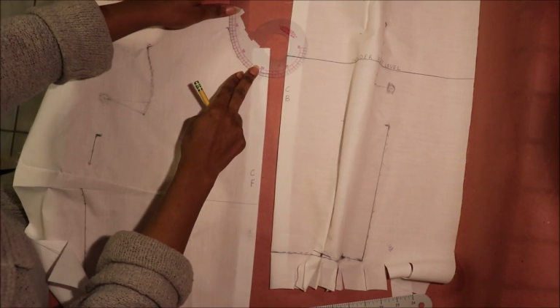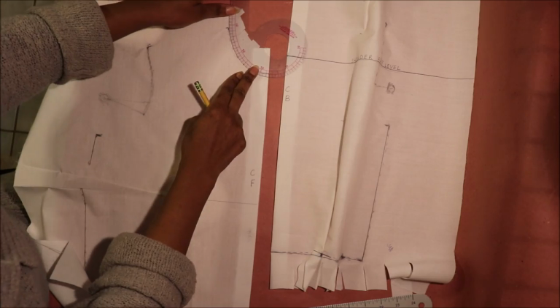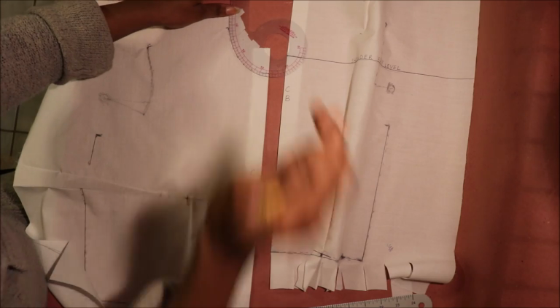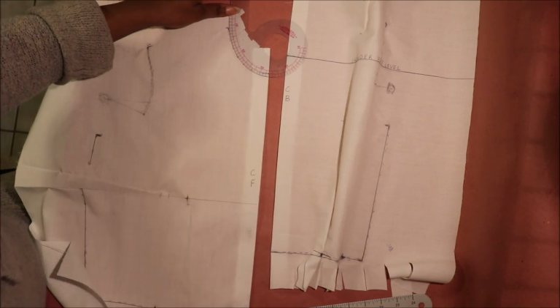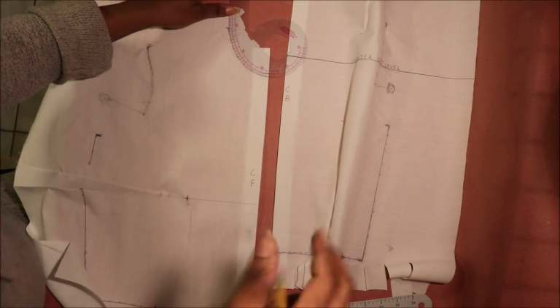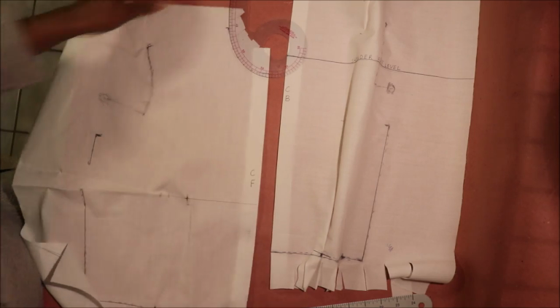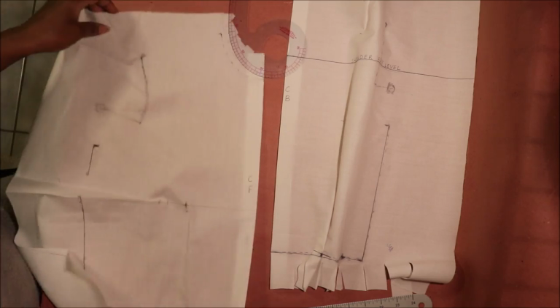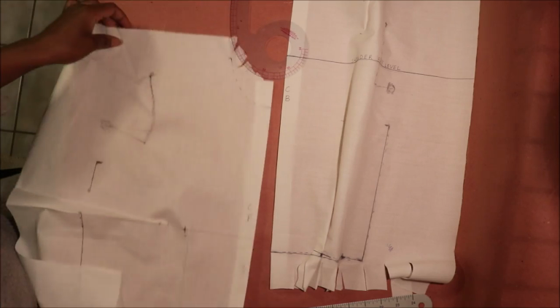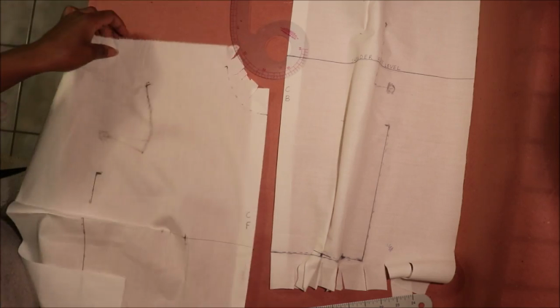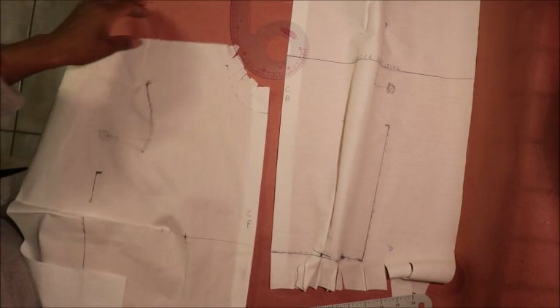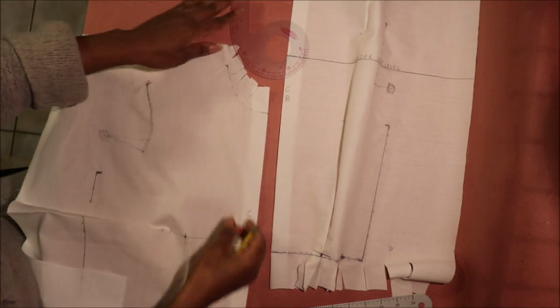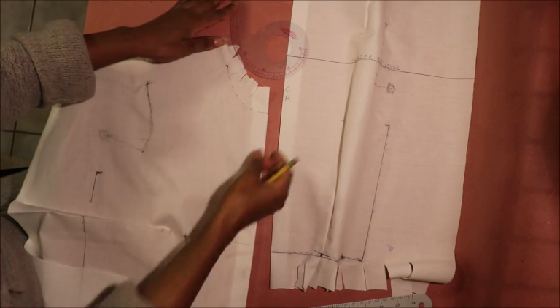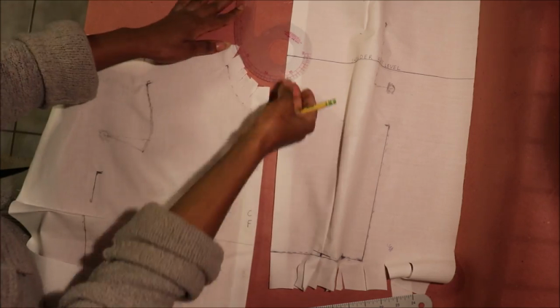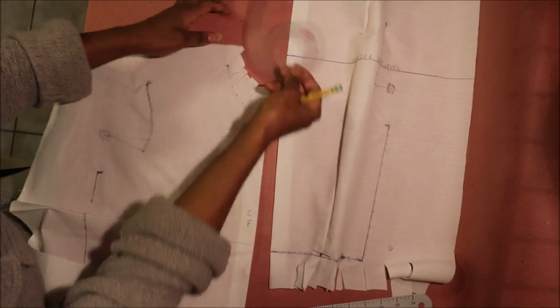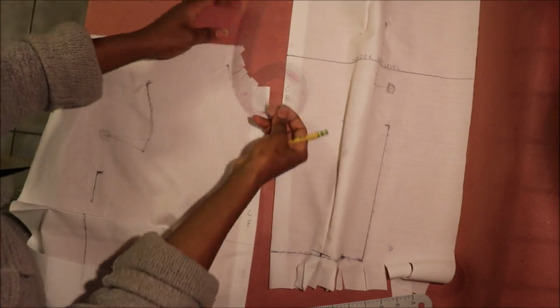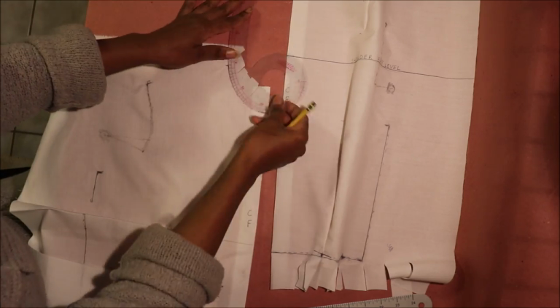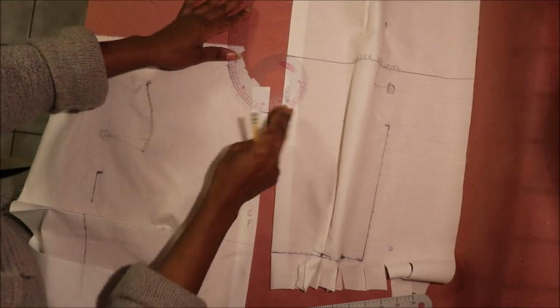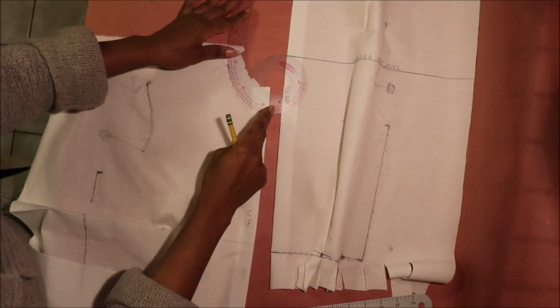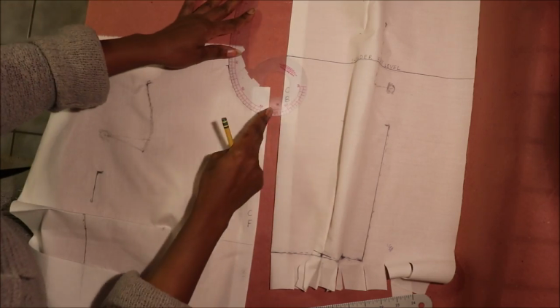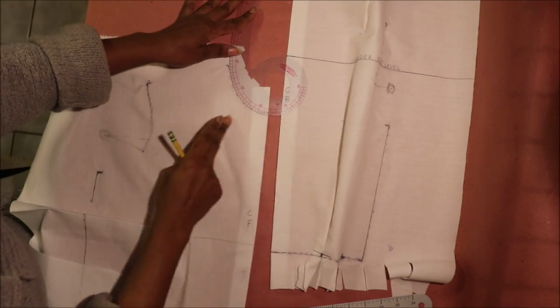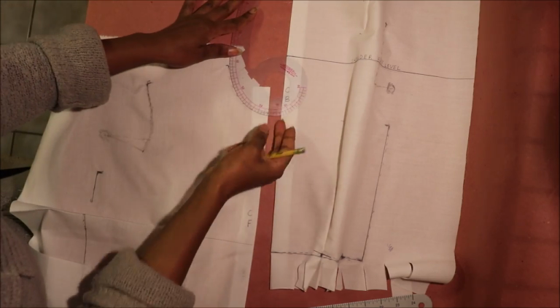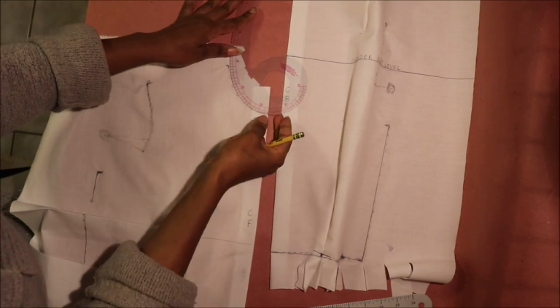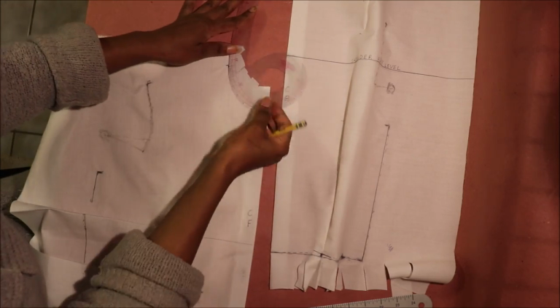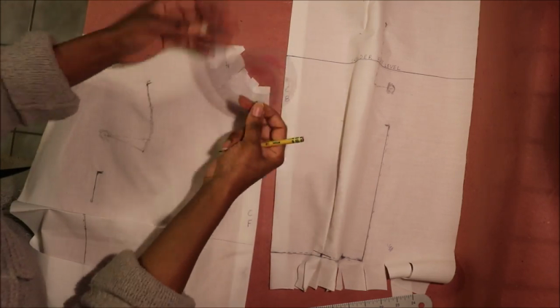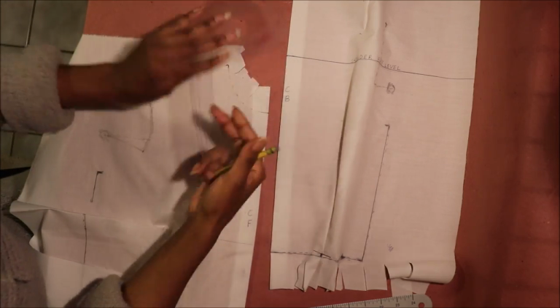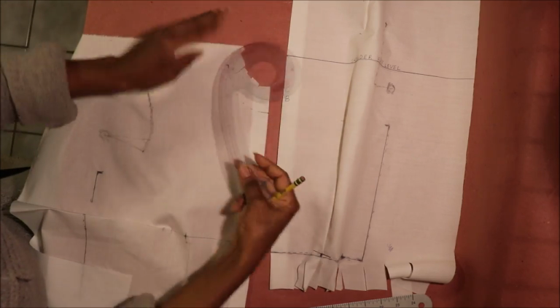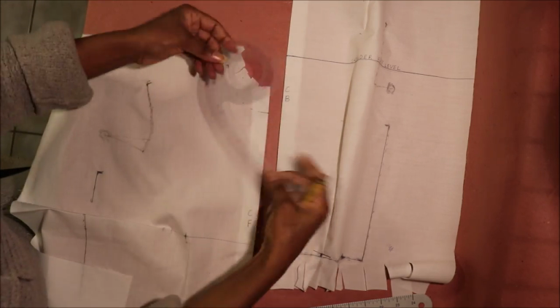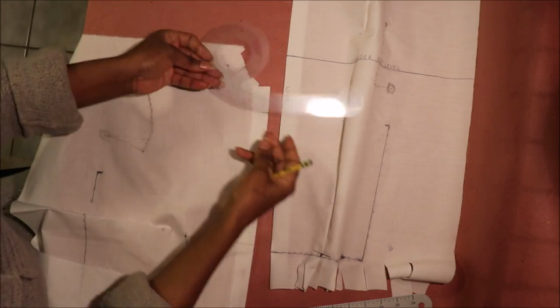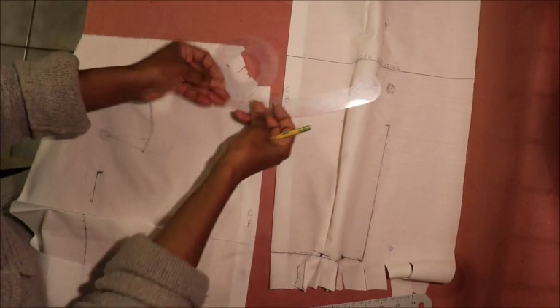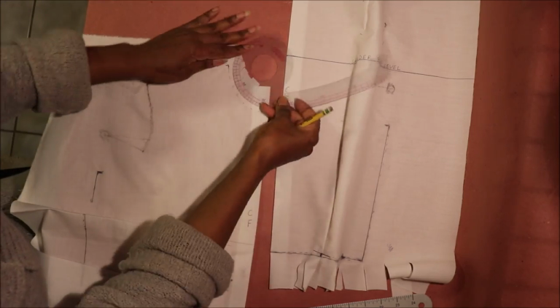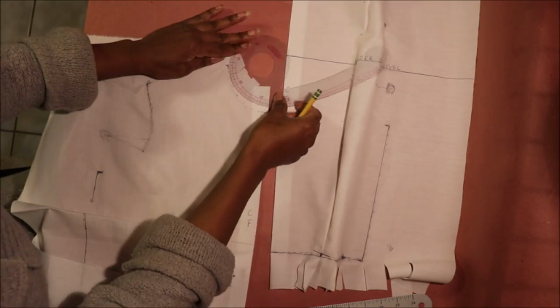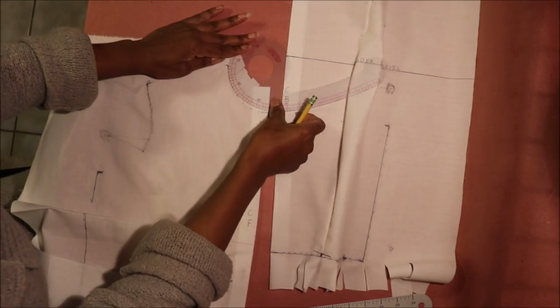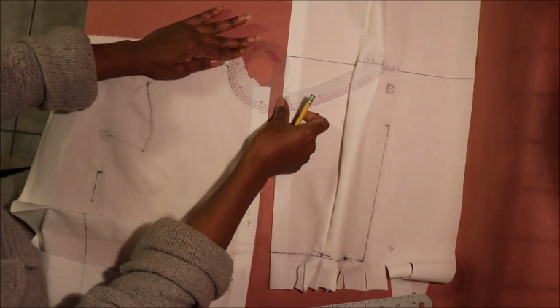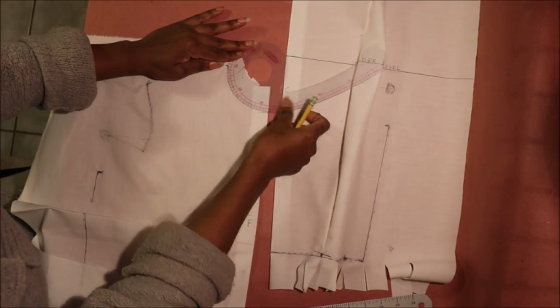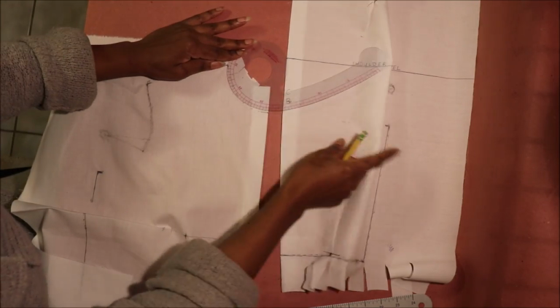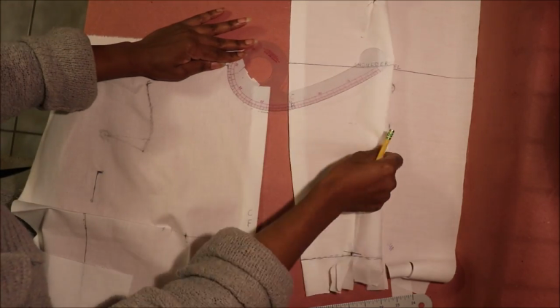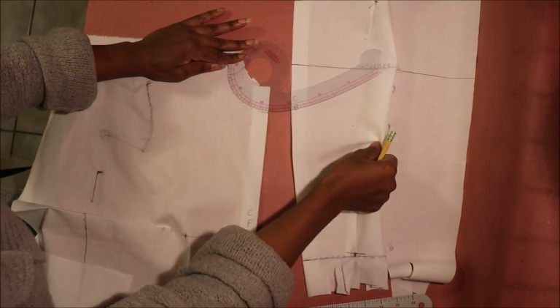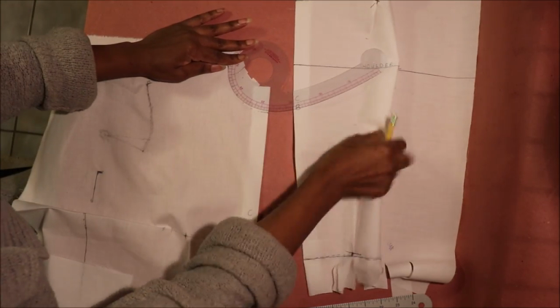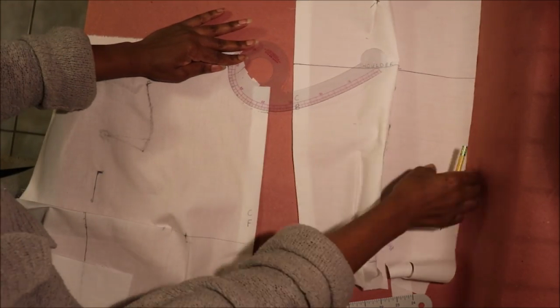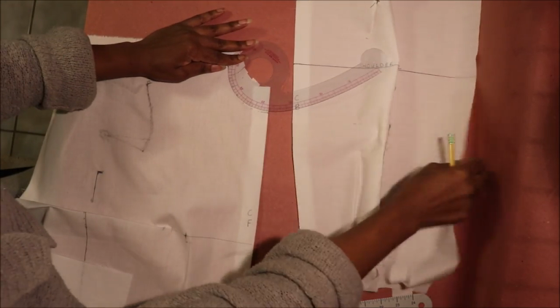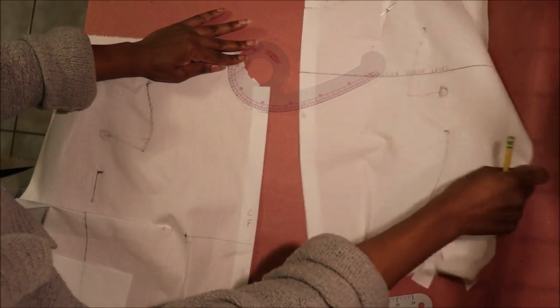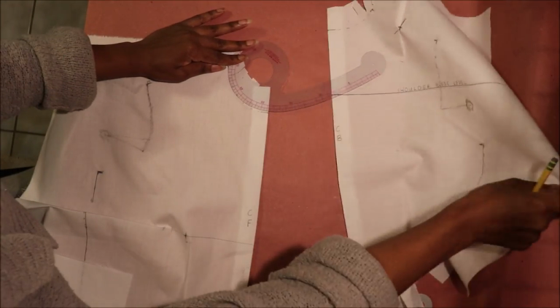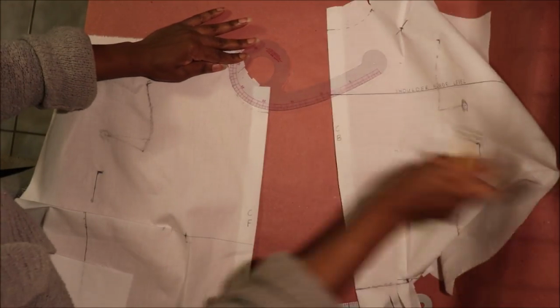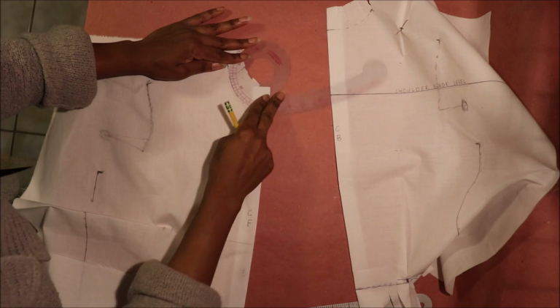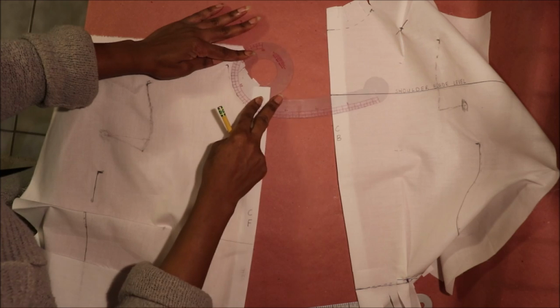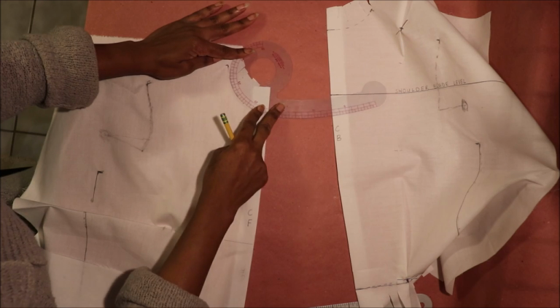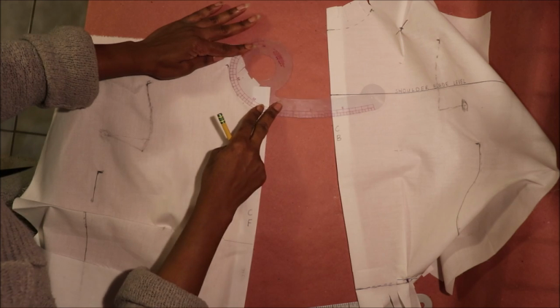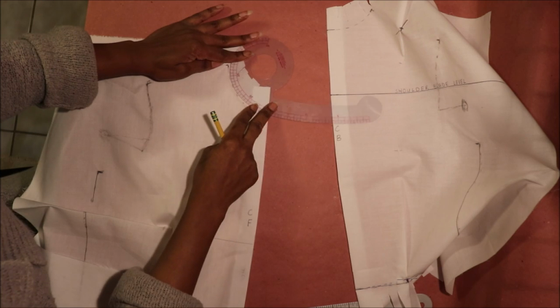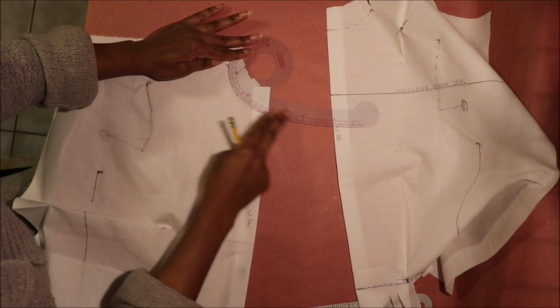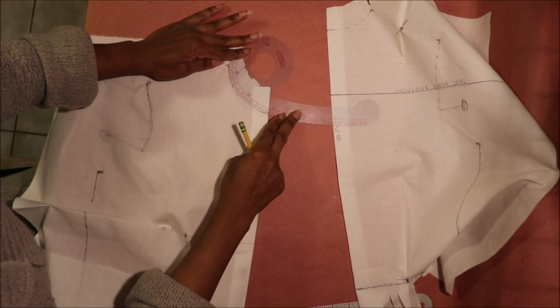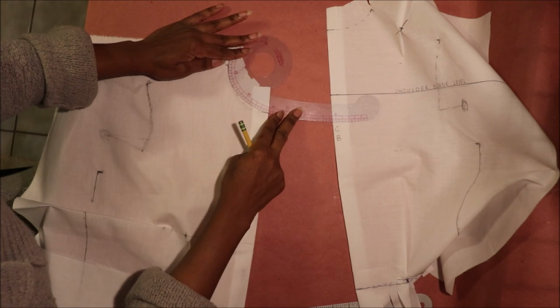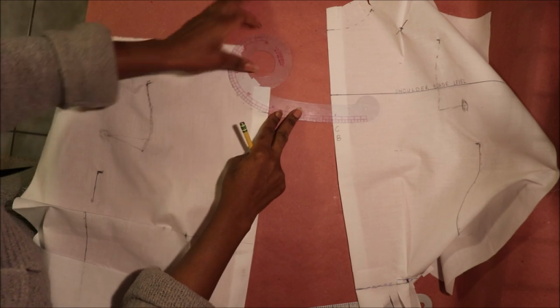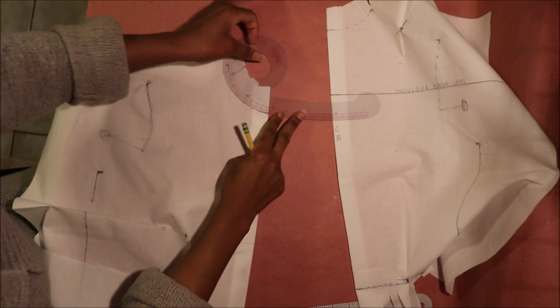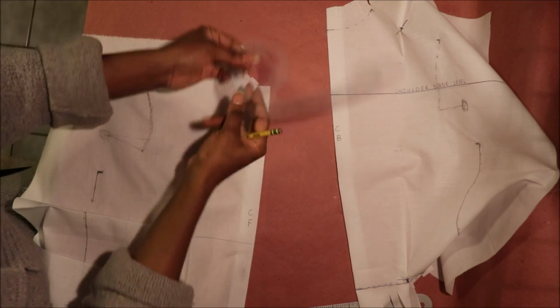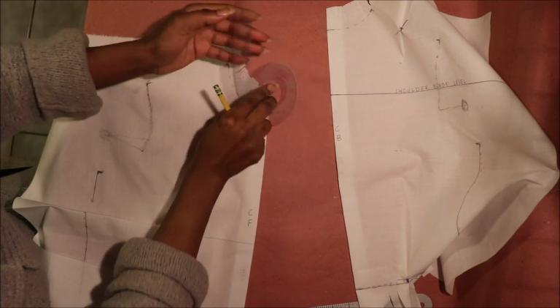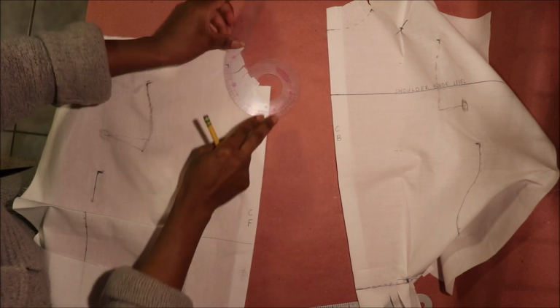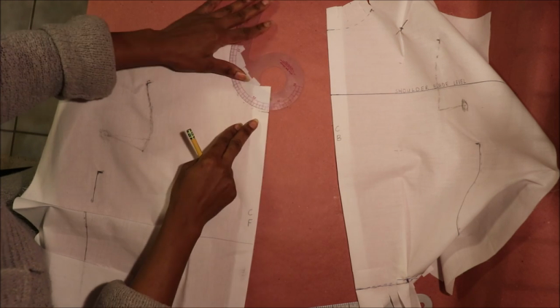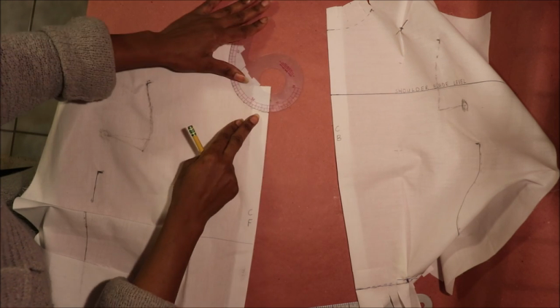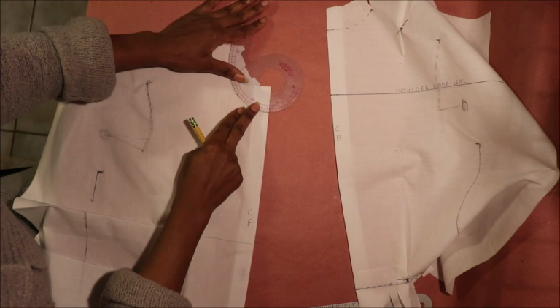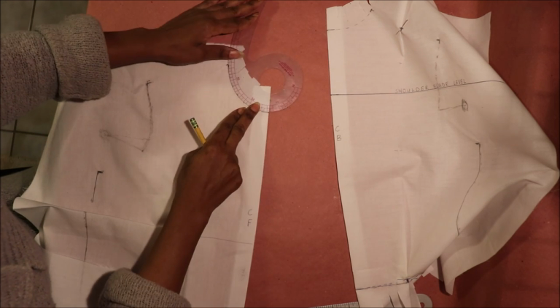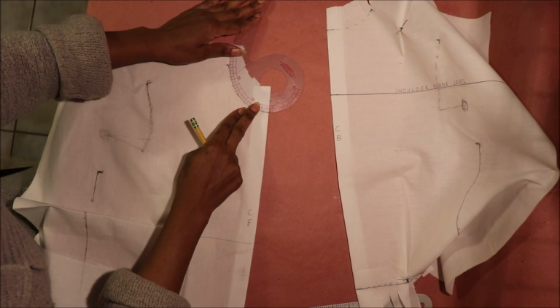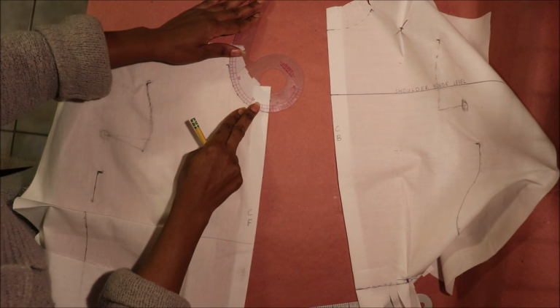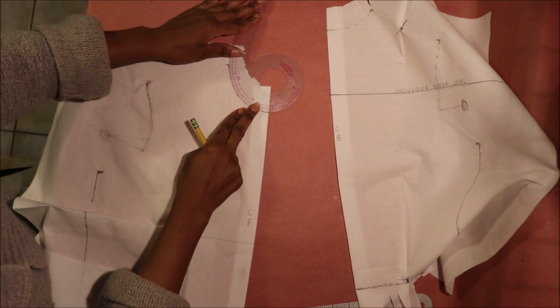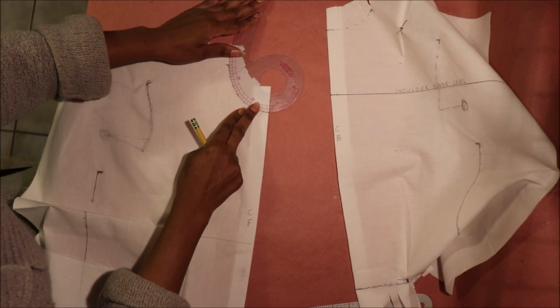Next, draw the neckline using your French curved ruler. Move the ruler around to match the curve and draw the neckline.